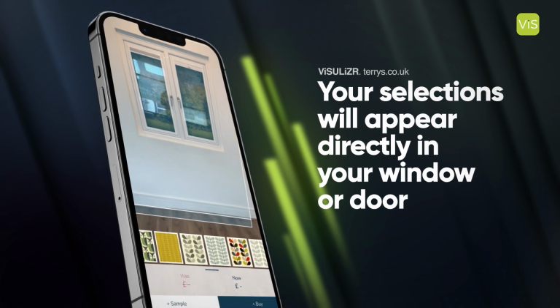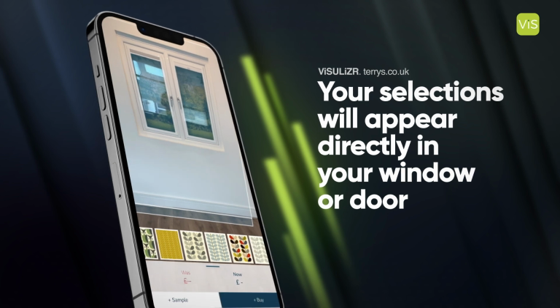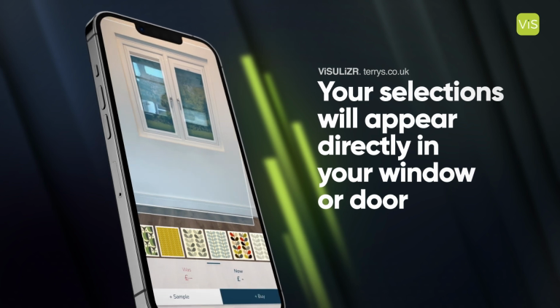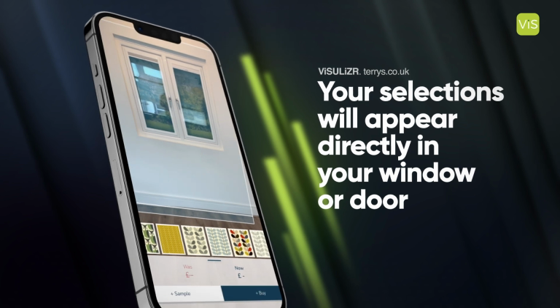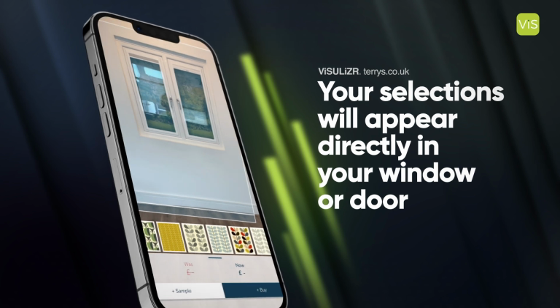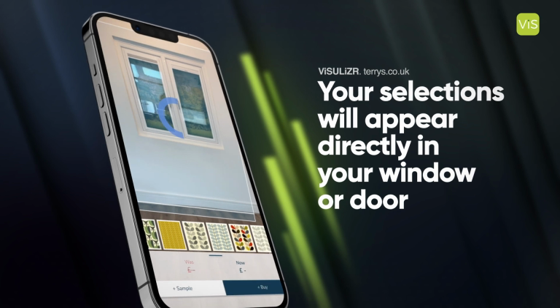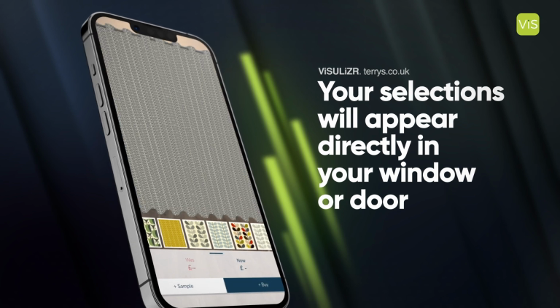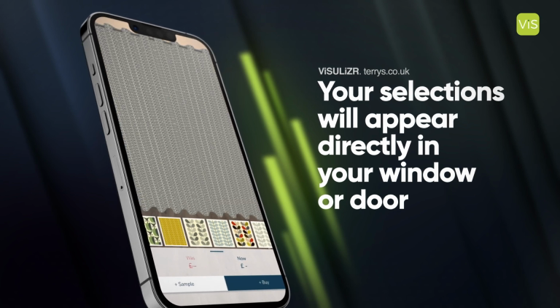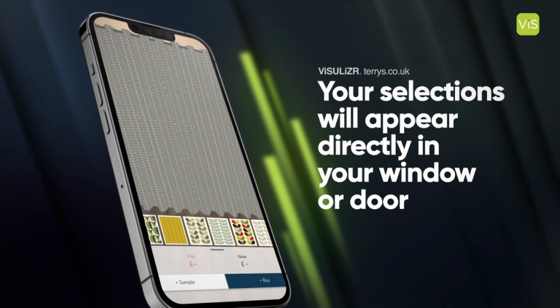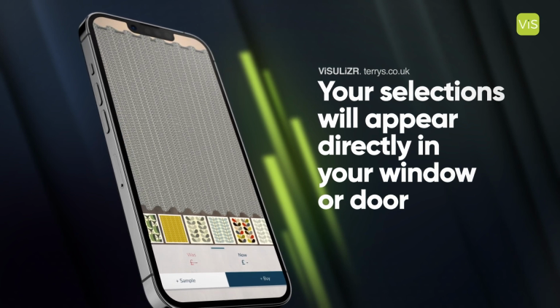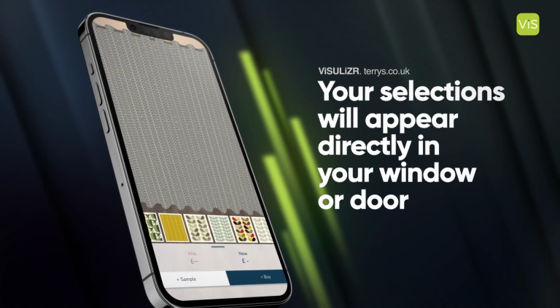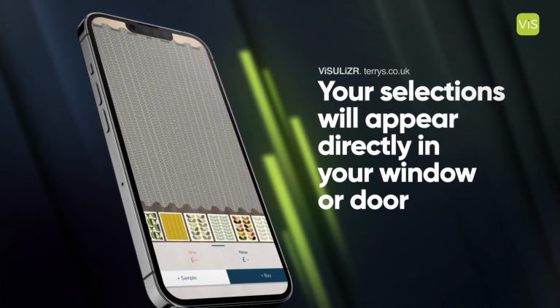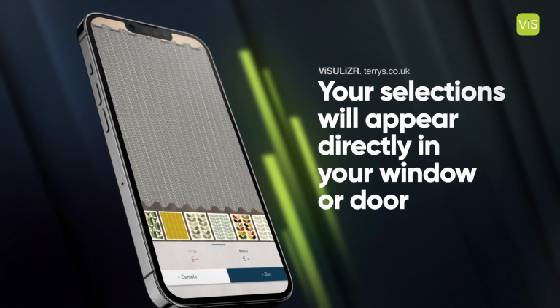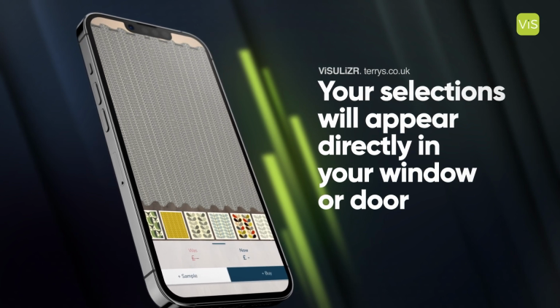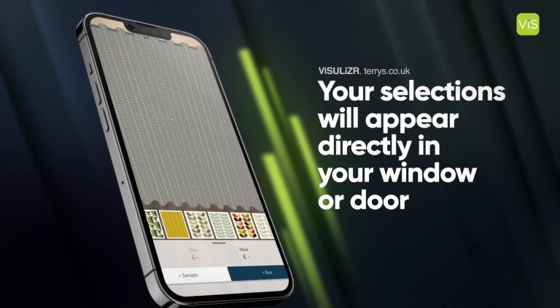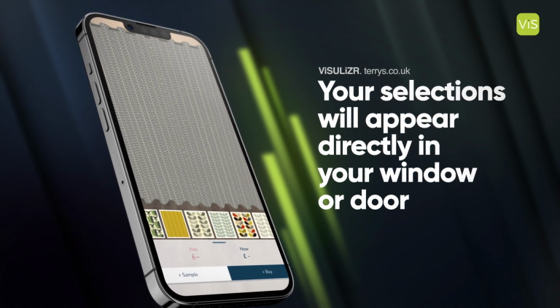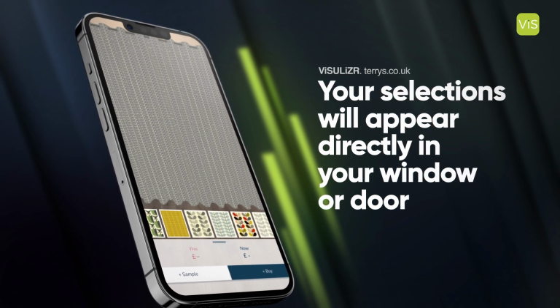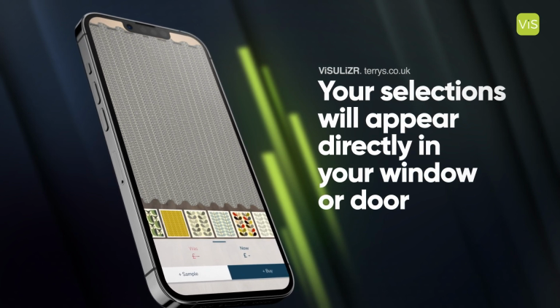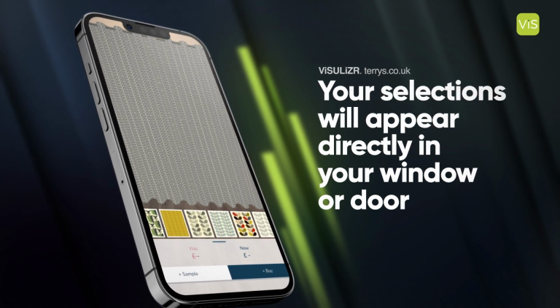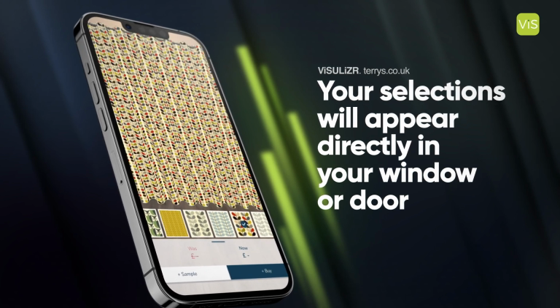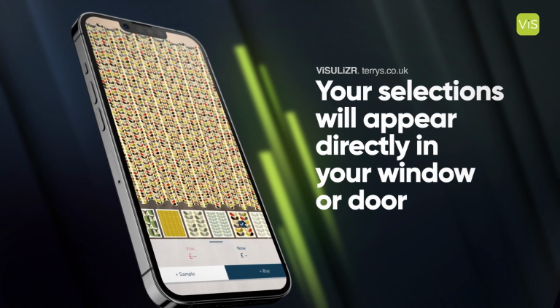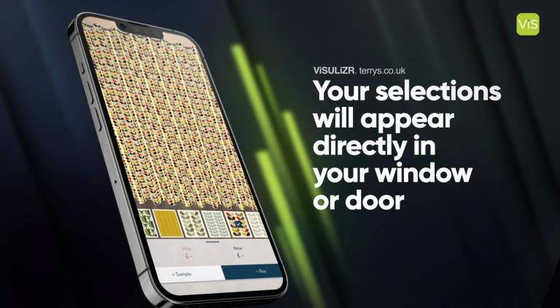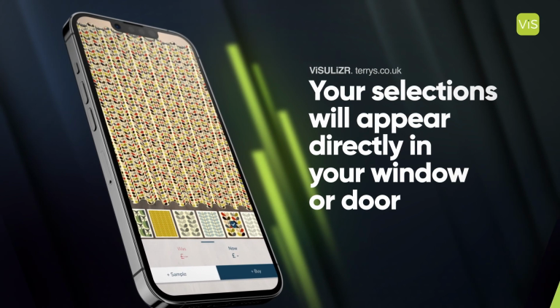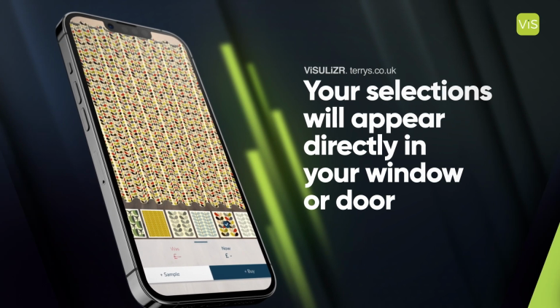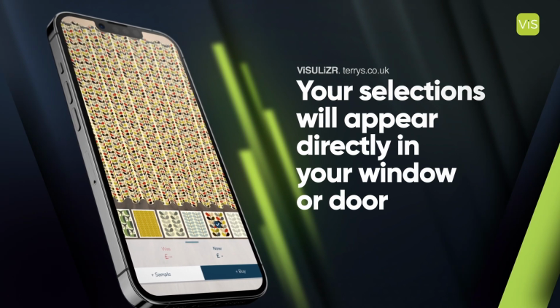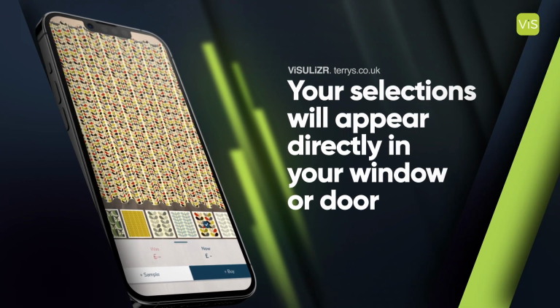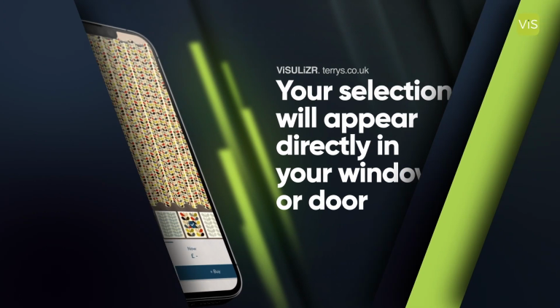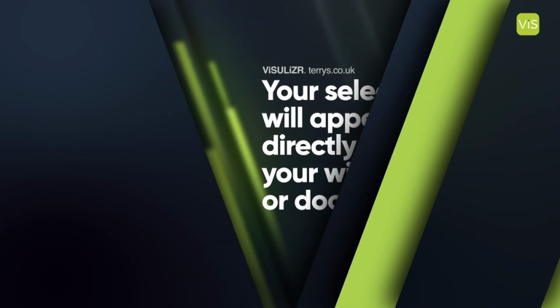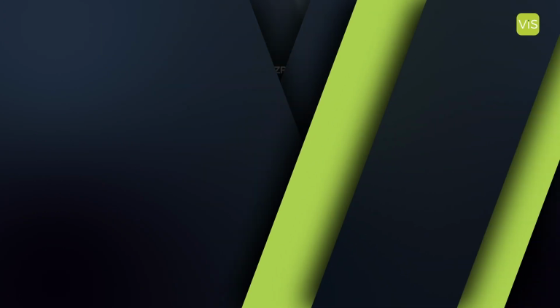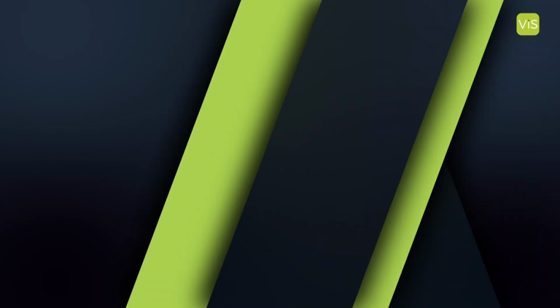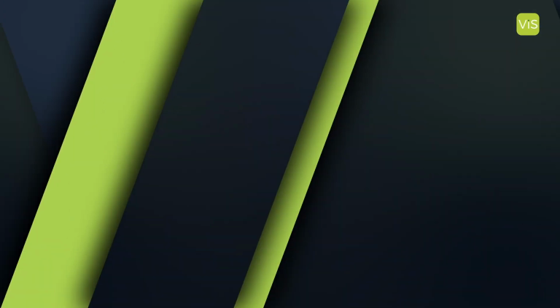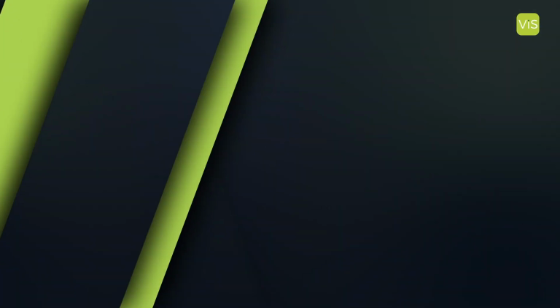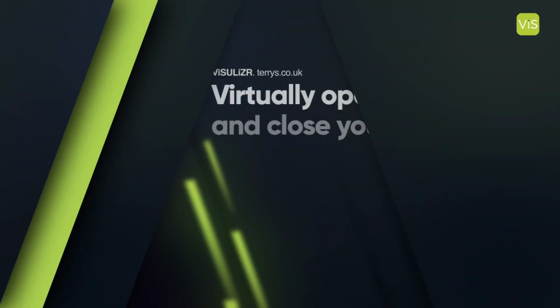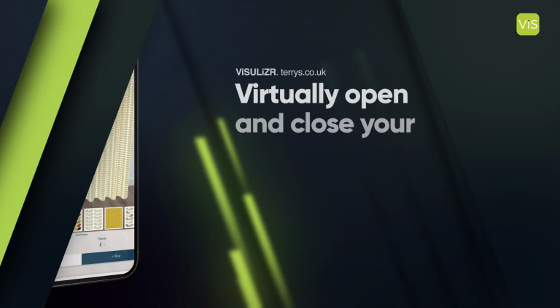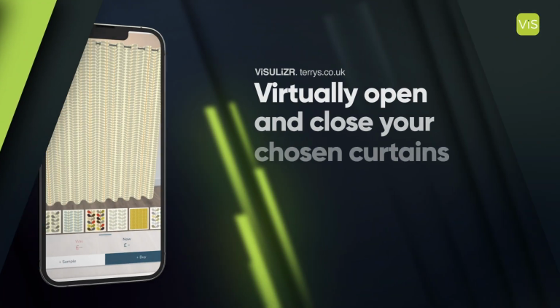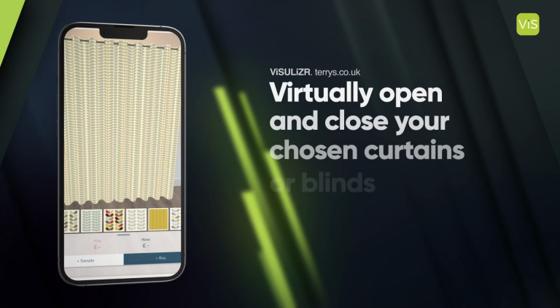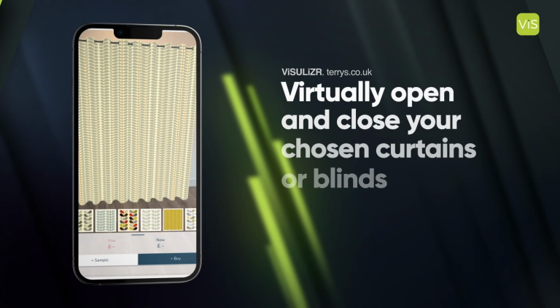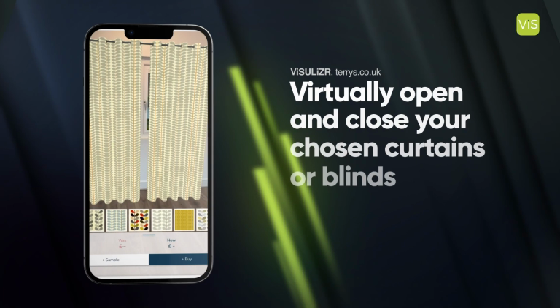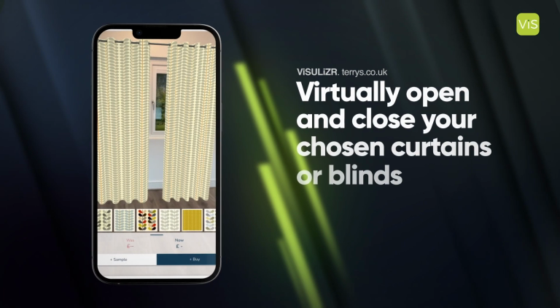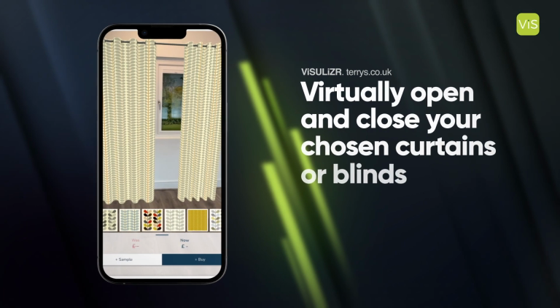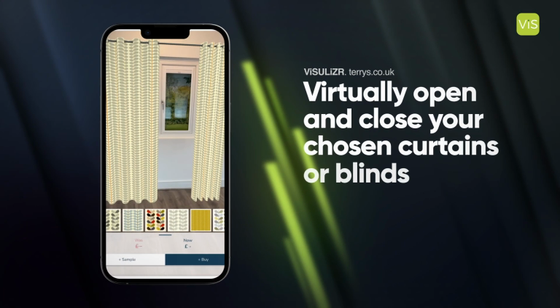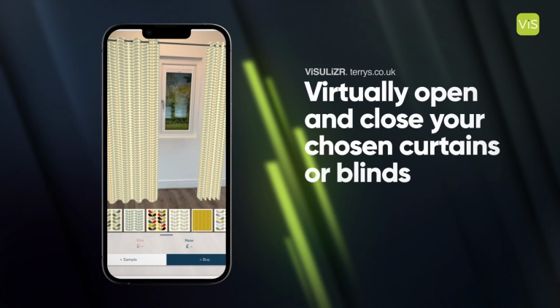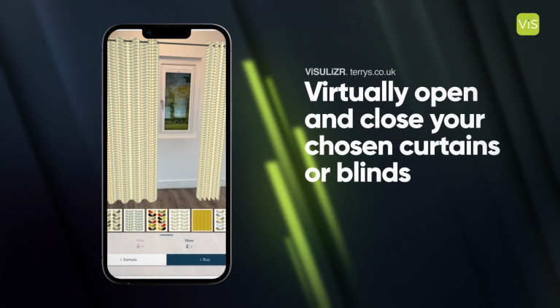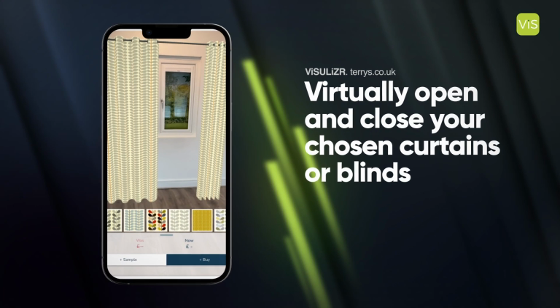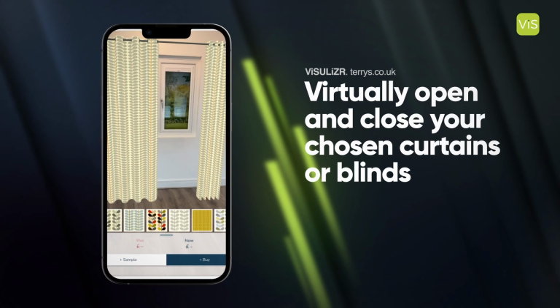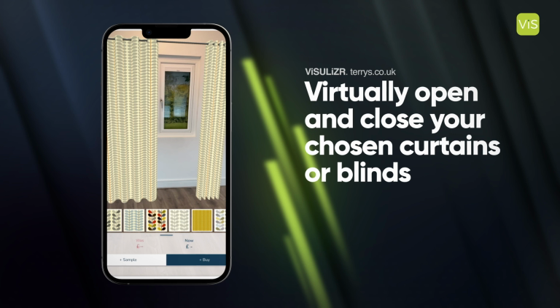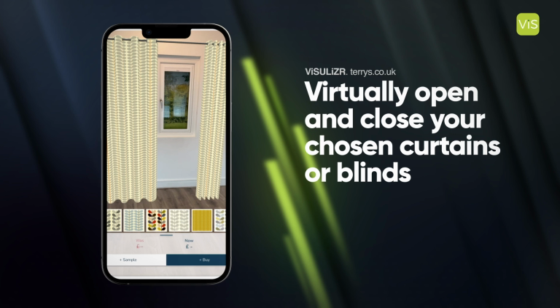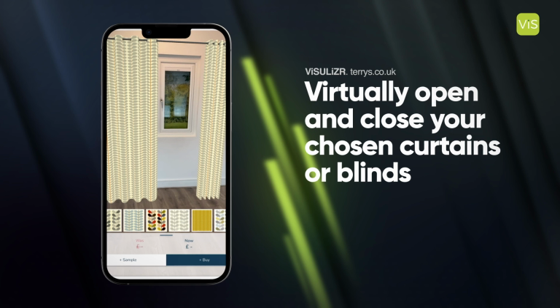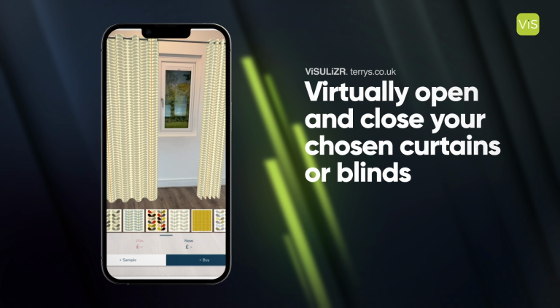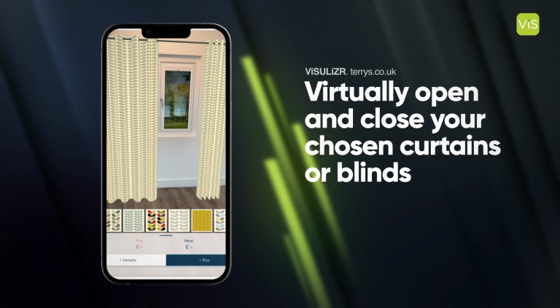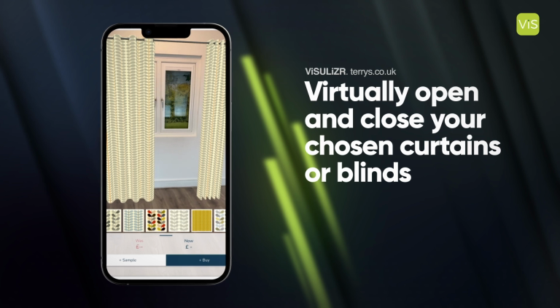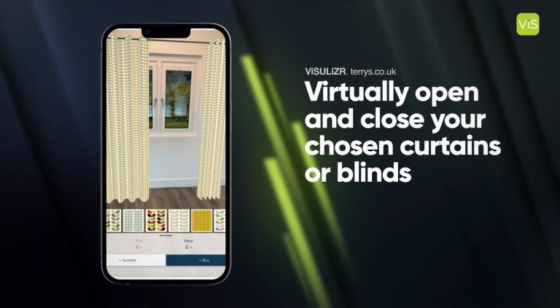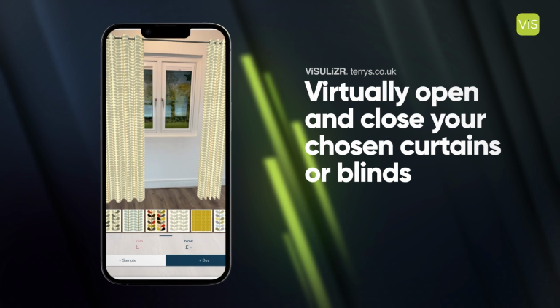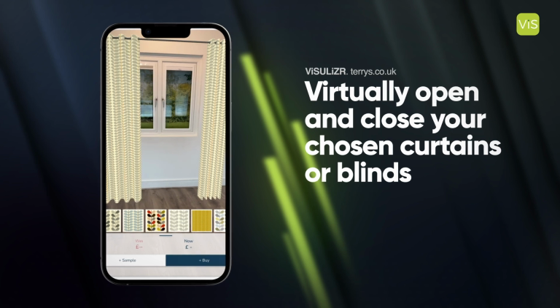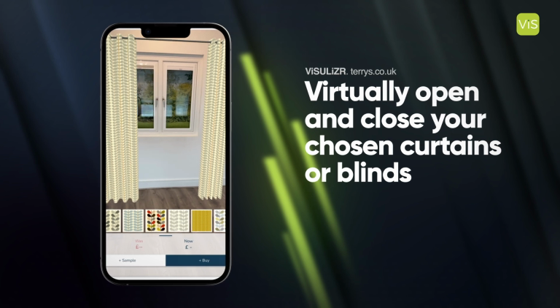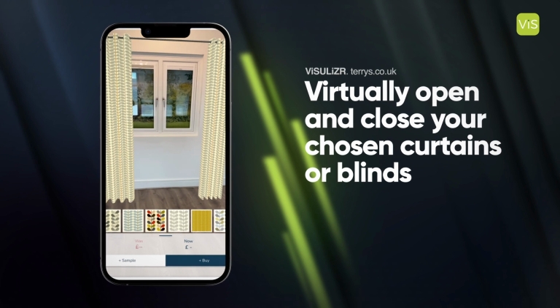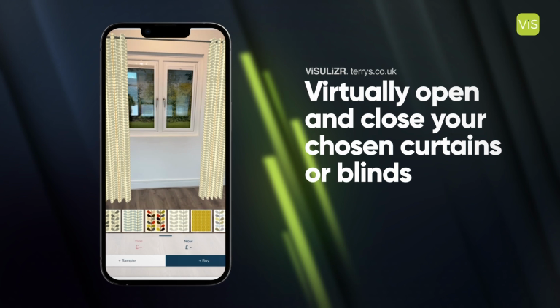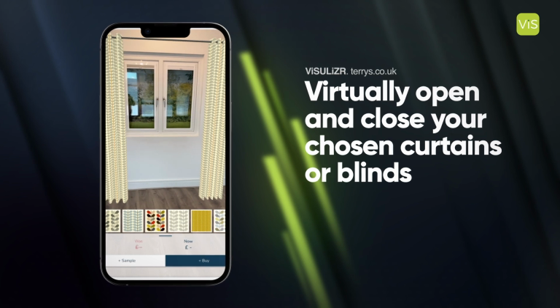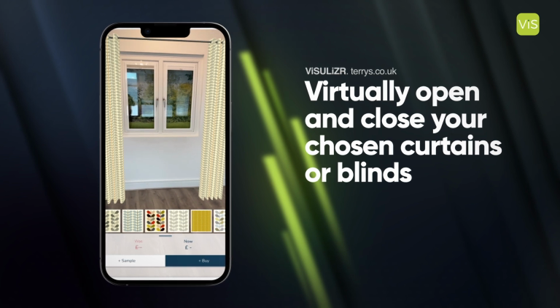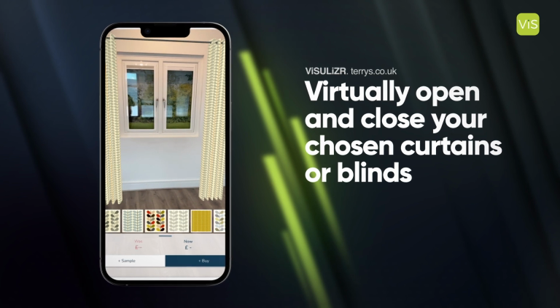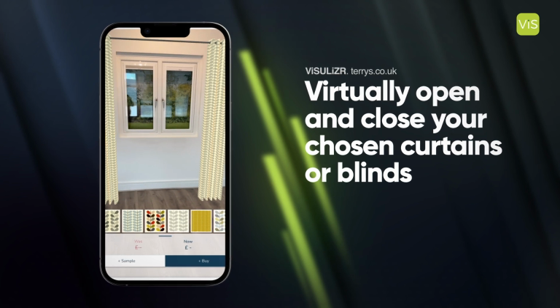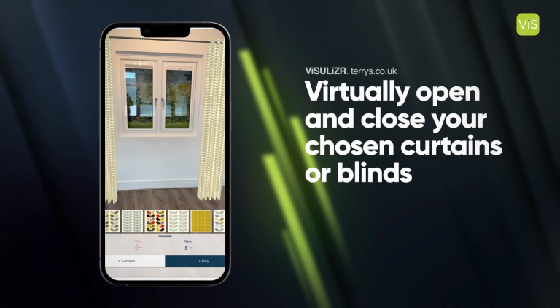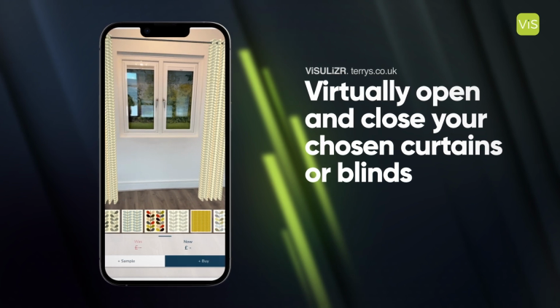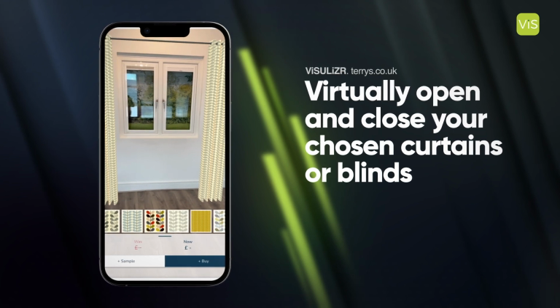Not only do you see the options in your window, but you can also open, close, and move around the room to make sure your choice is the right one.